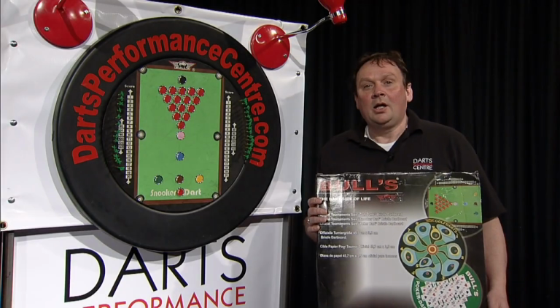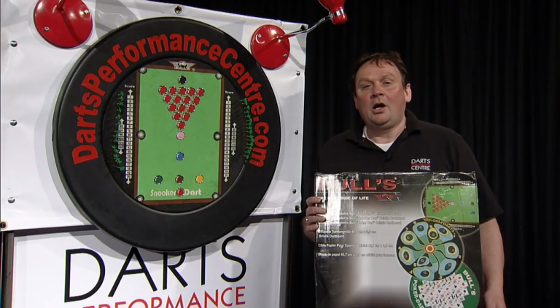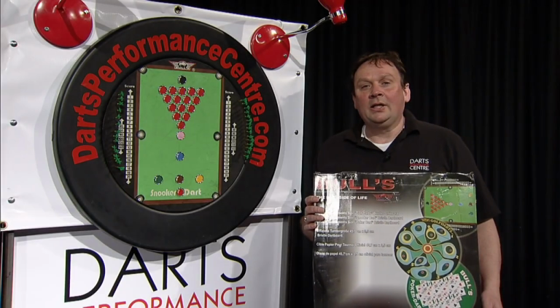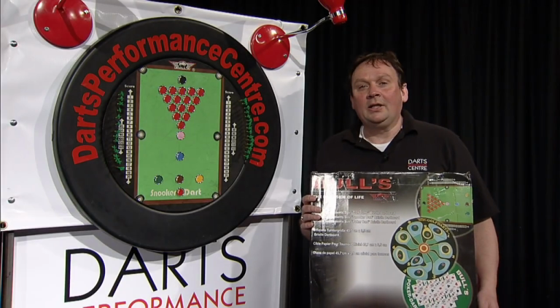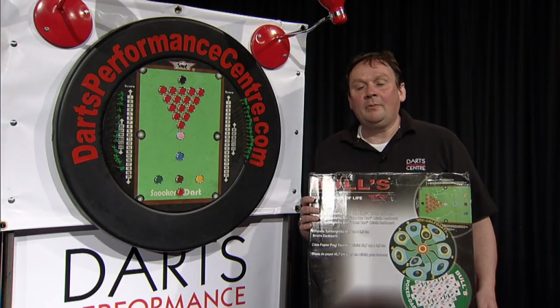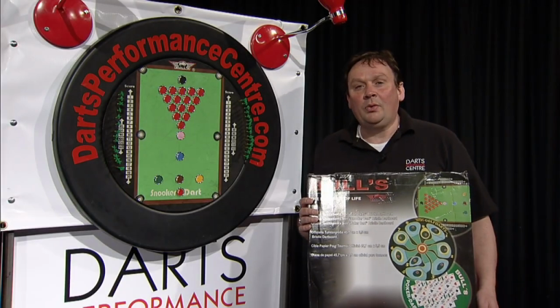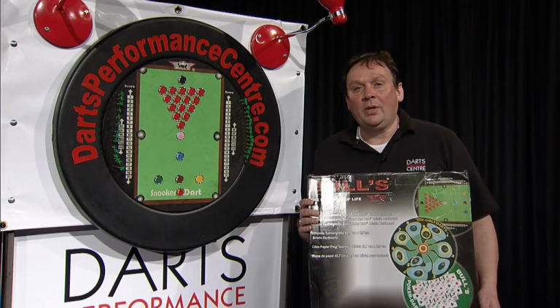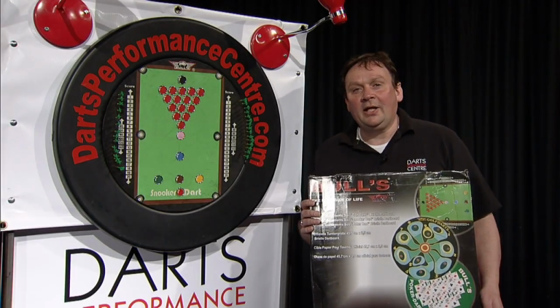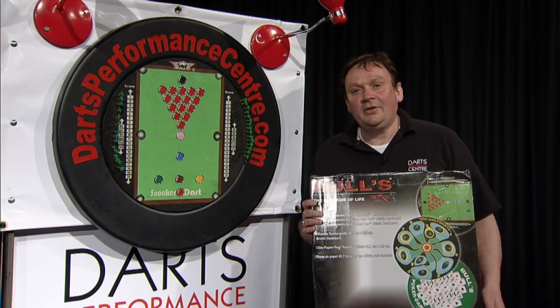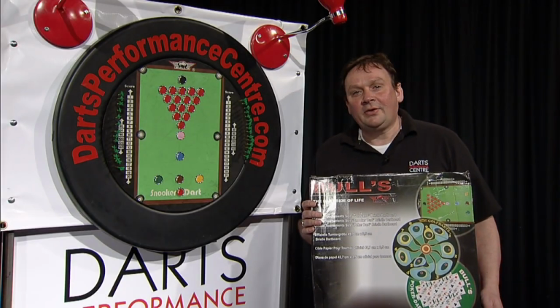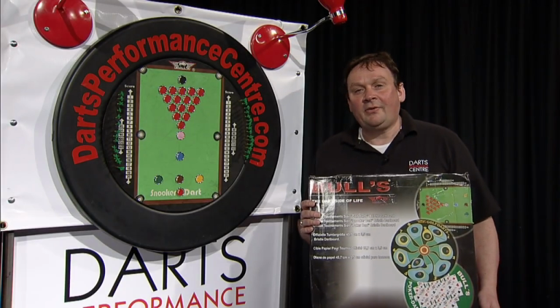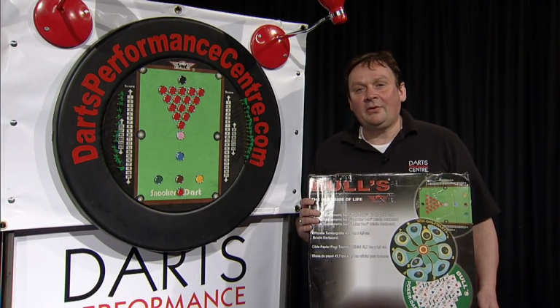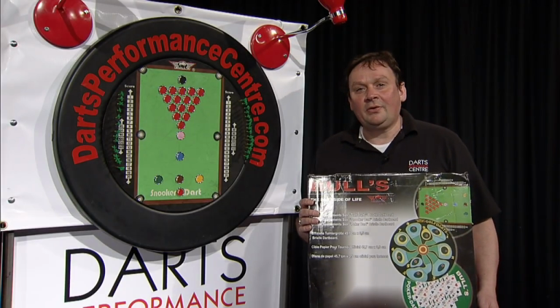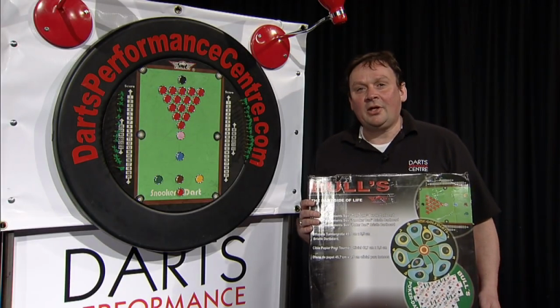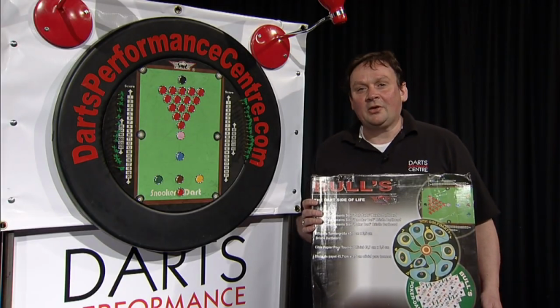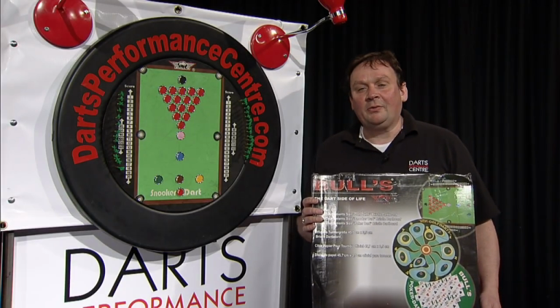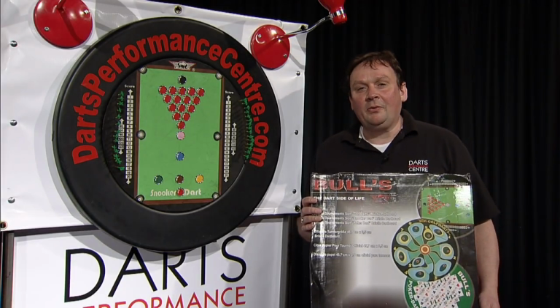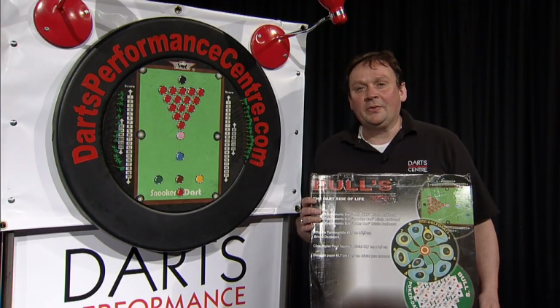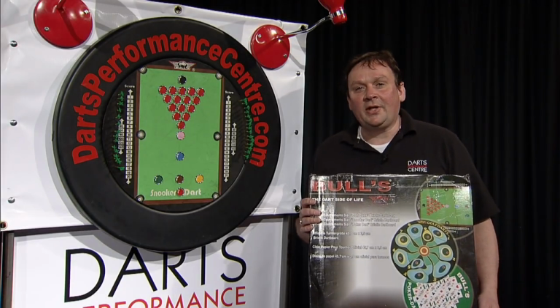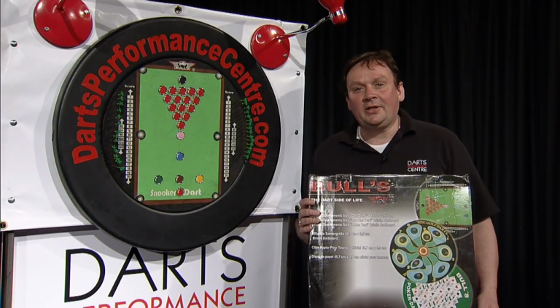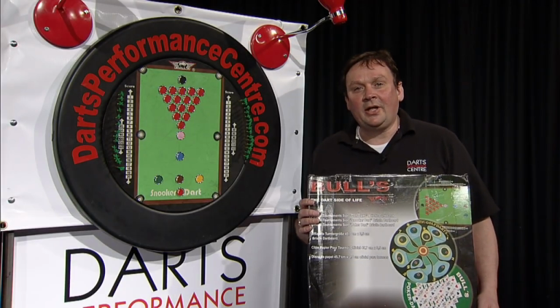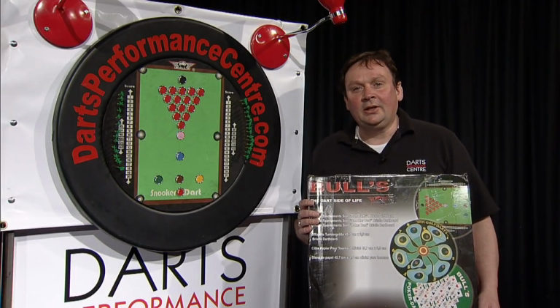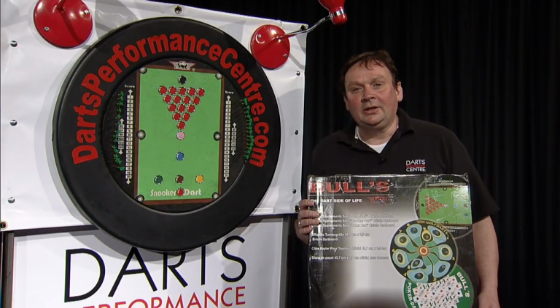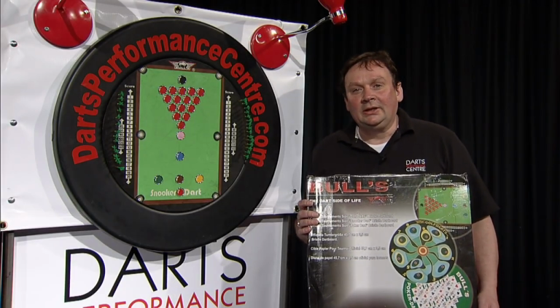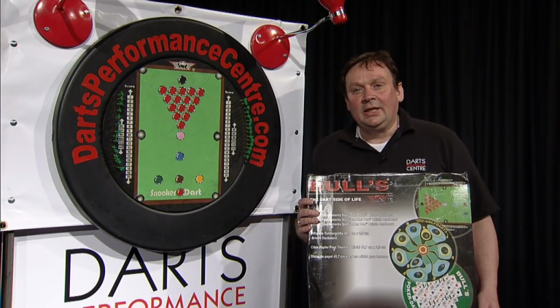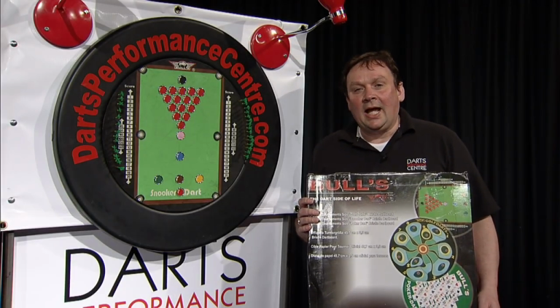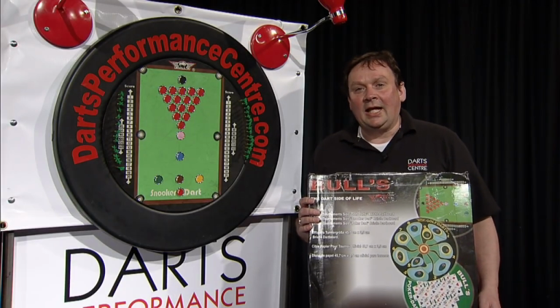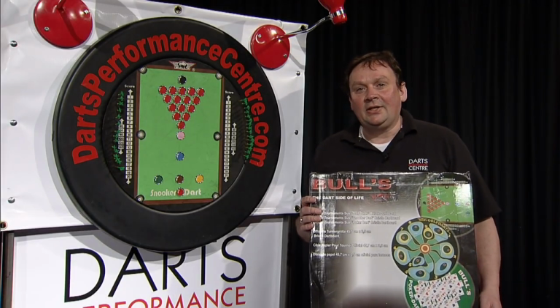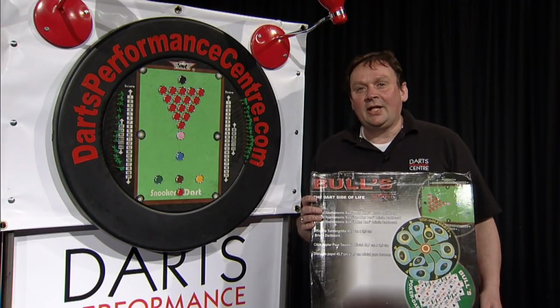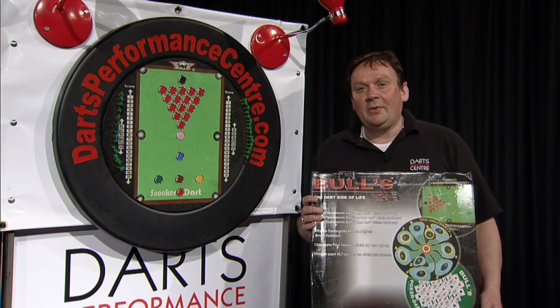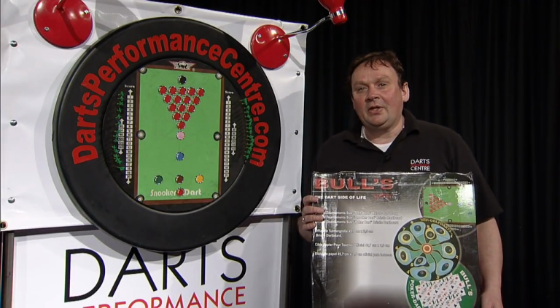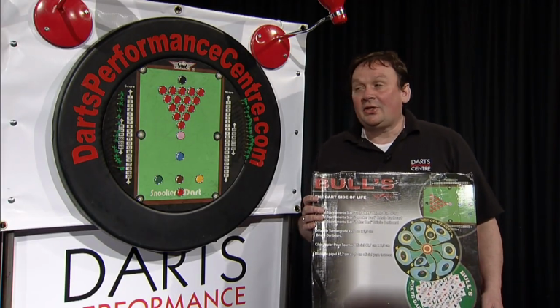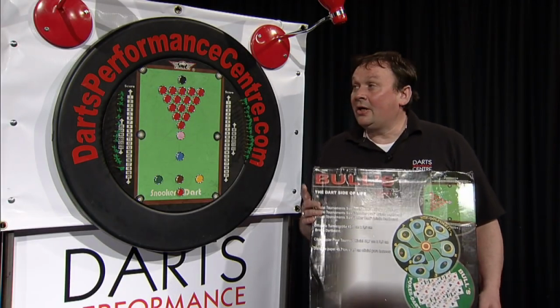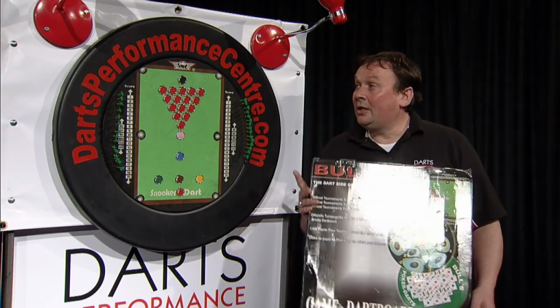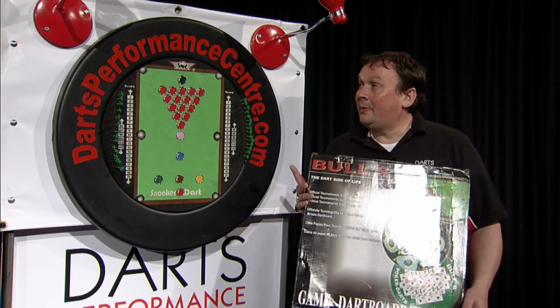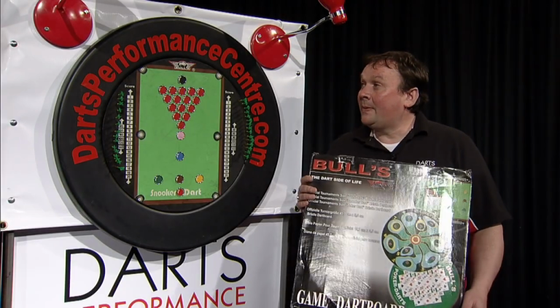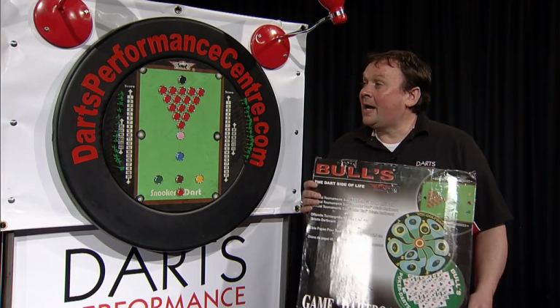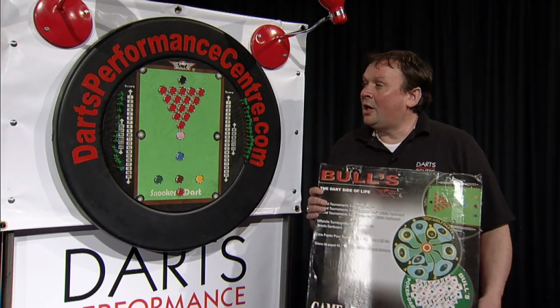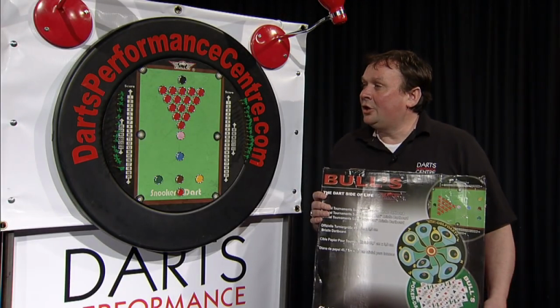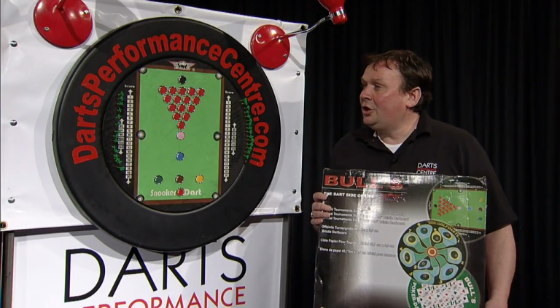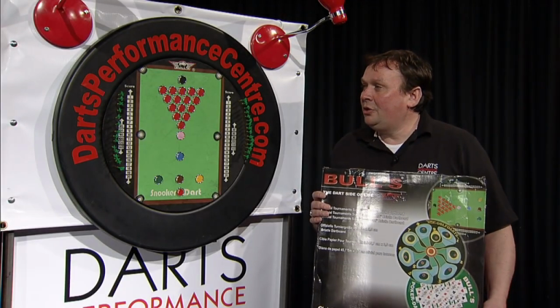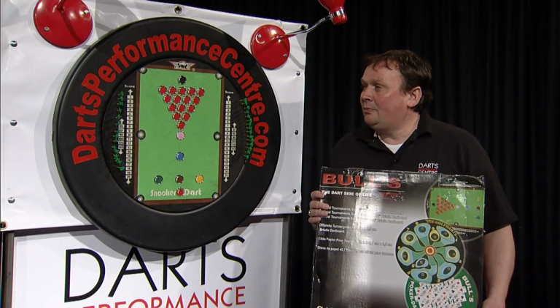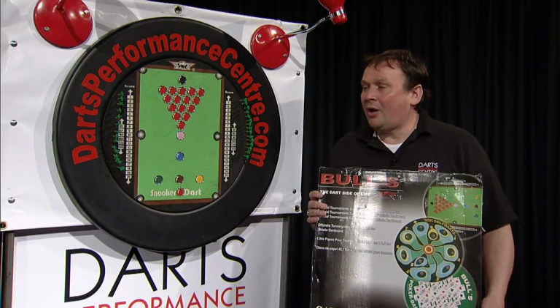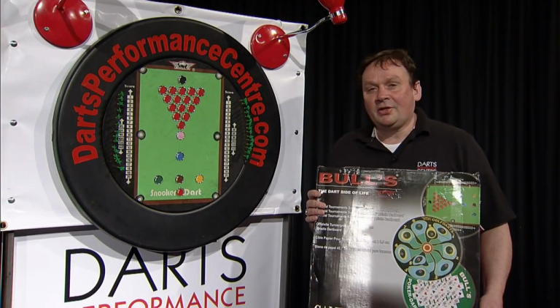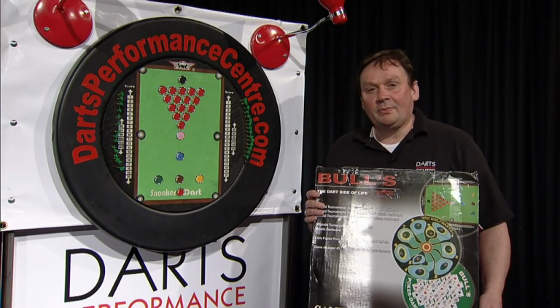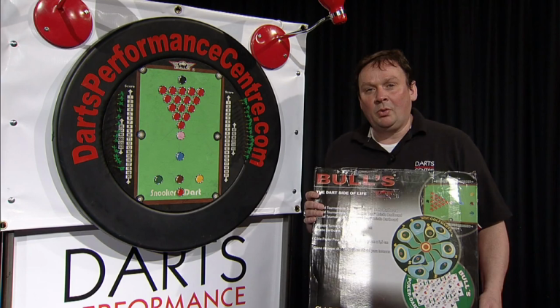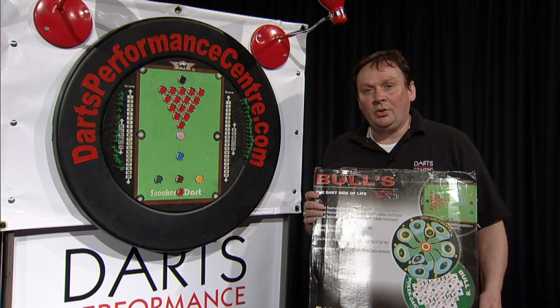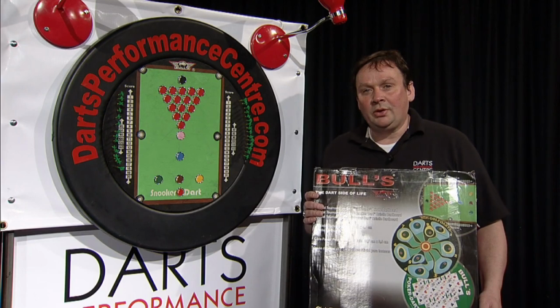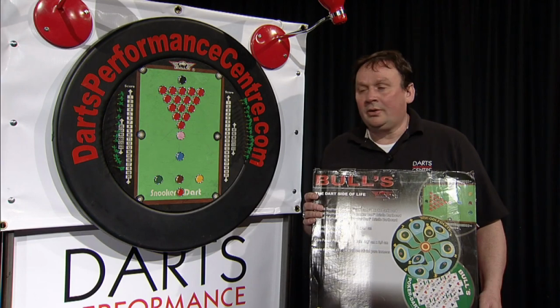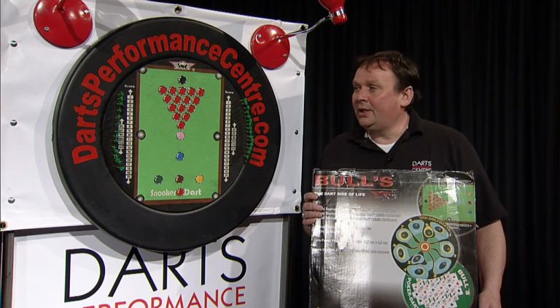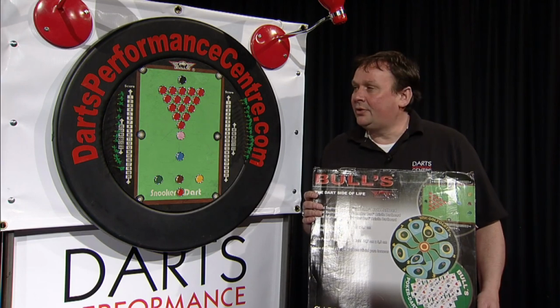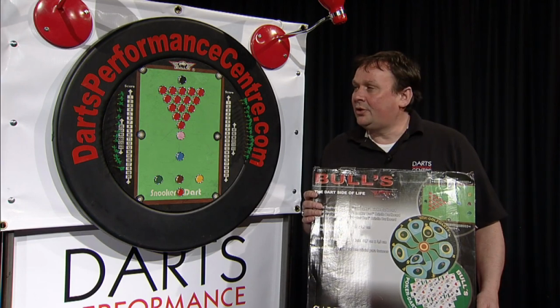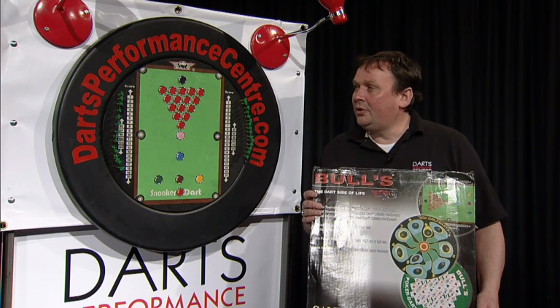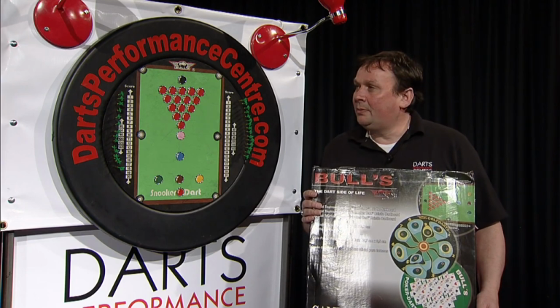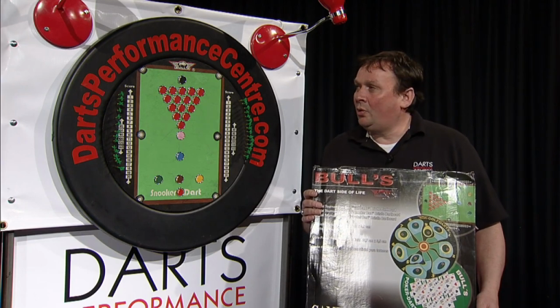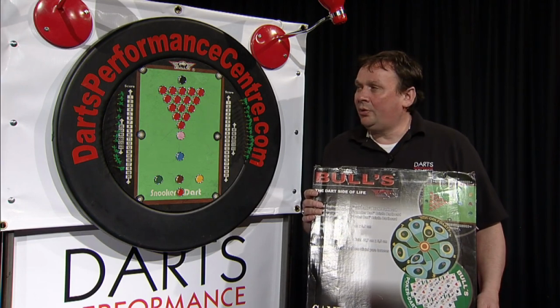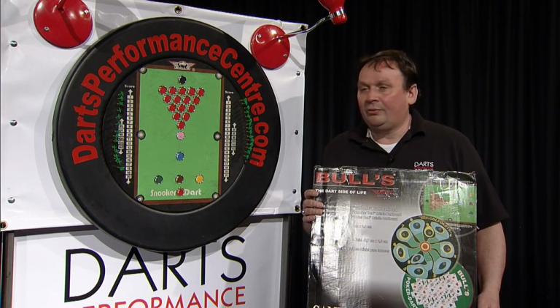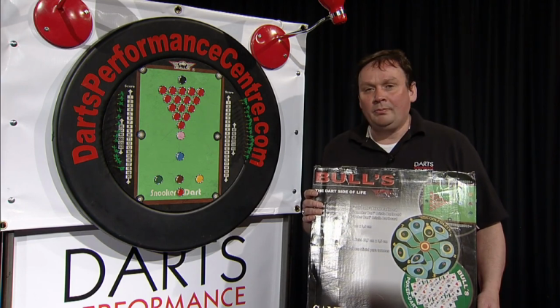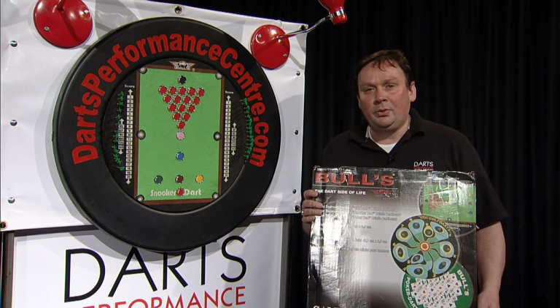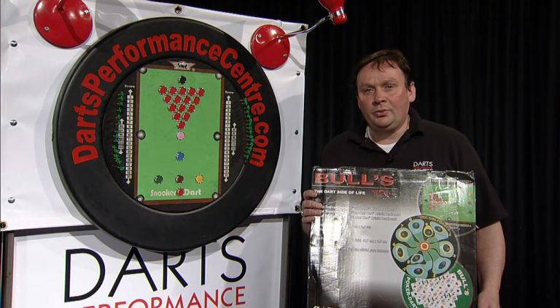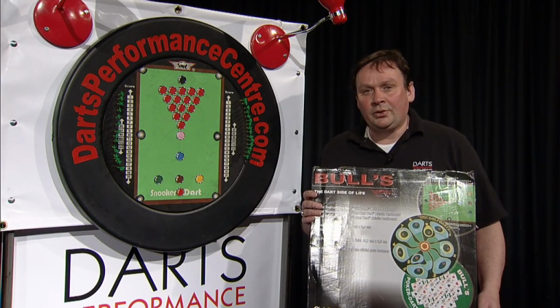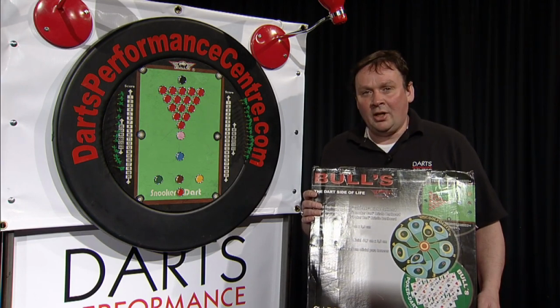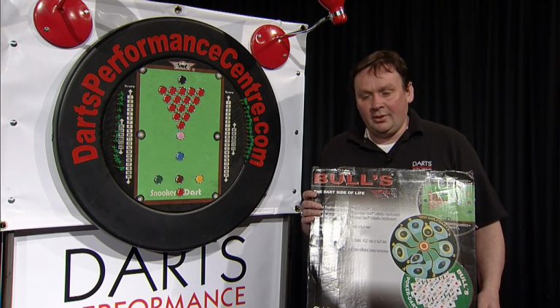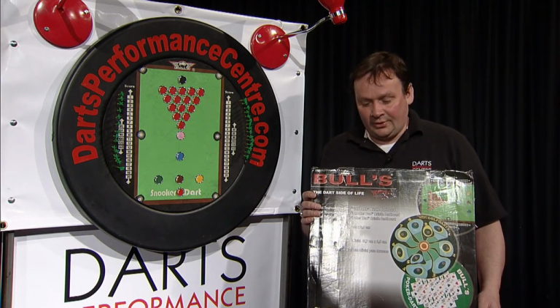Hi, I'm Paul Gillings, the founder of the Darts Performance Centre, and today we're going to tell you a little bit about our new practice board, the snooker board from Bulls Darts.